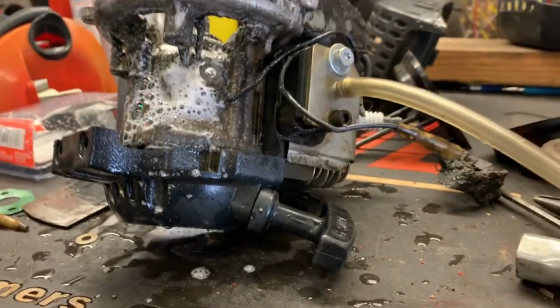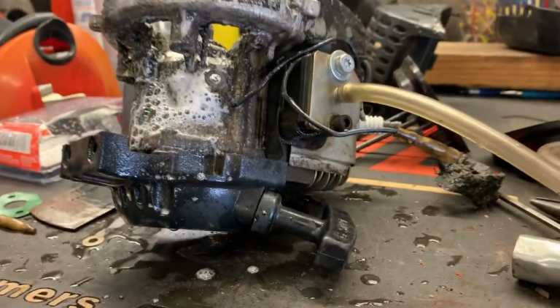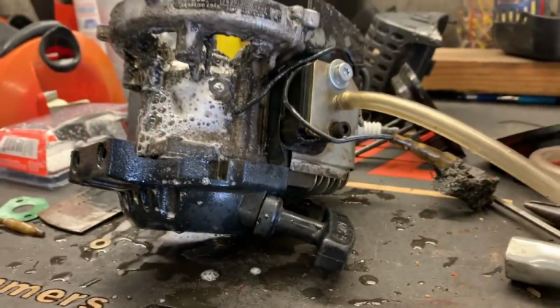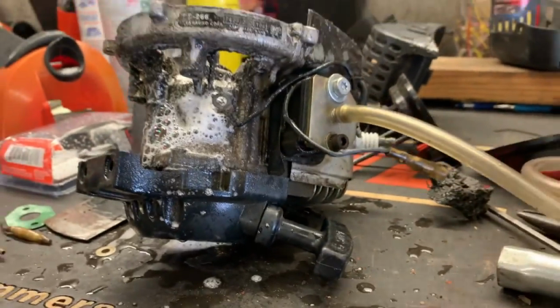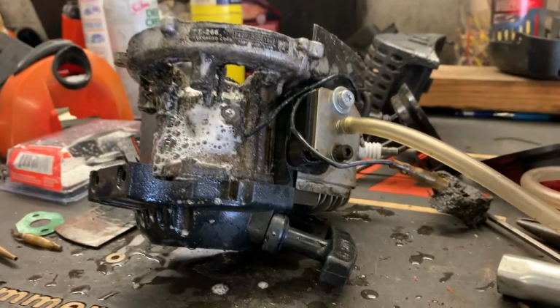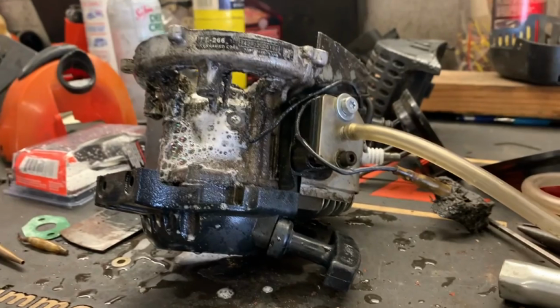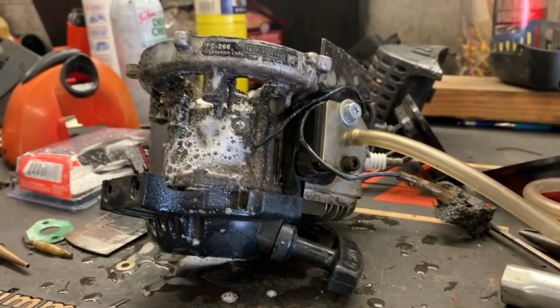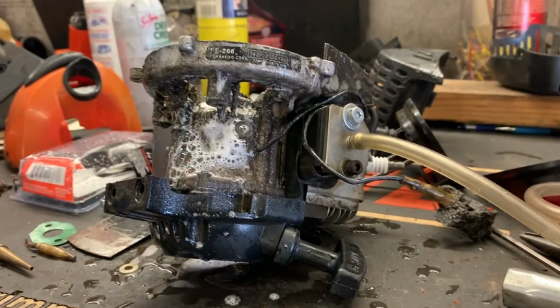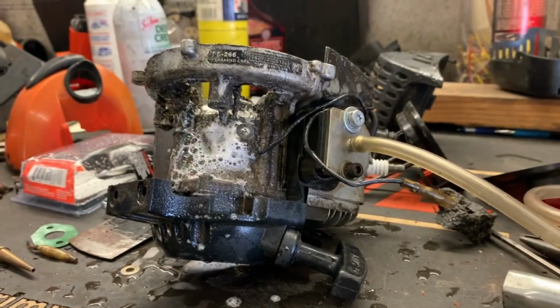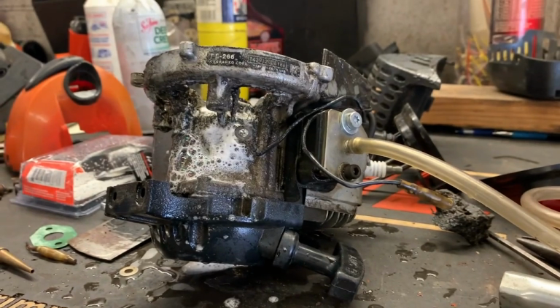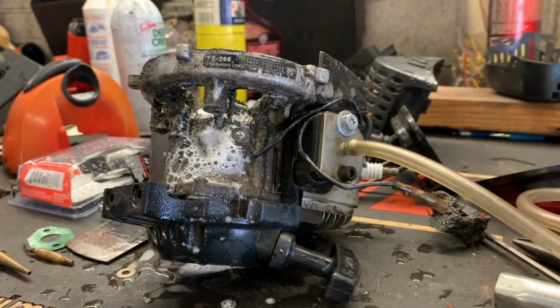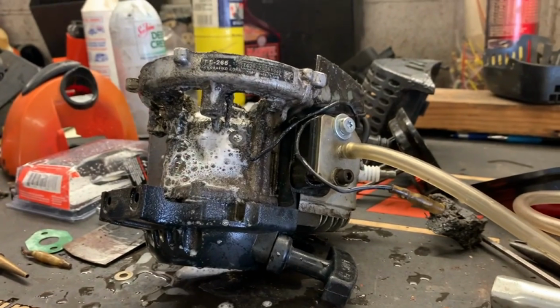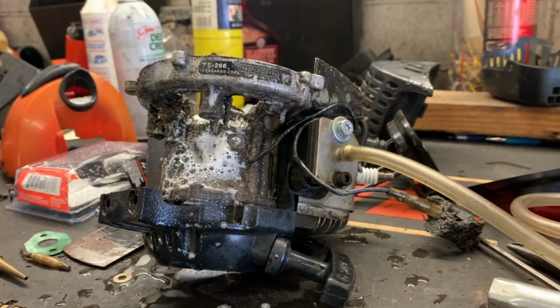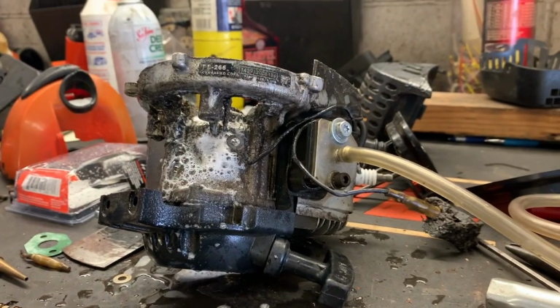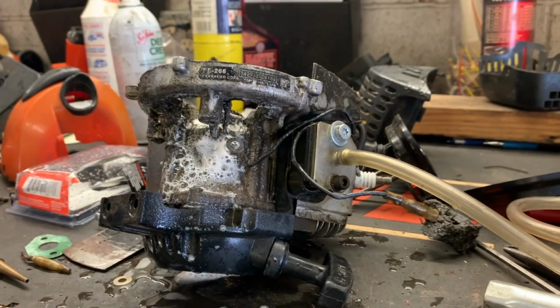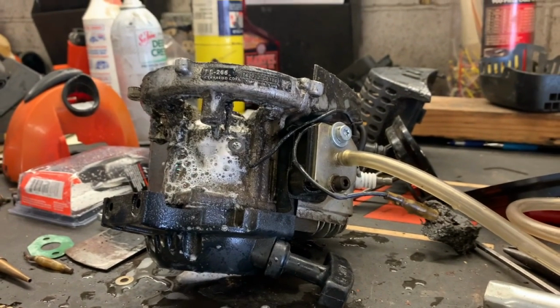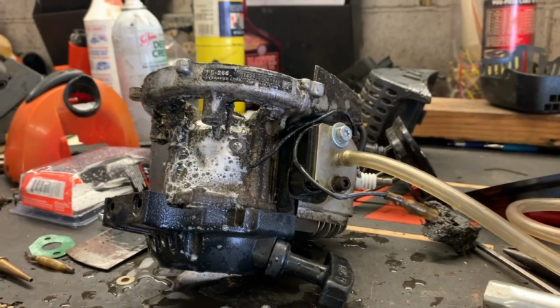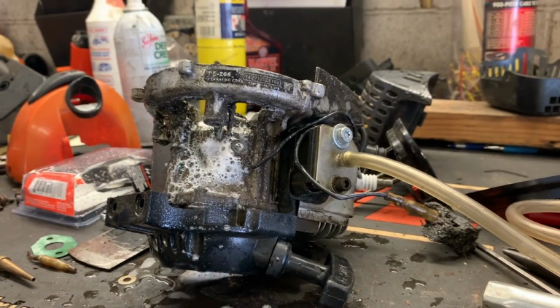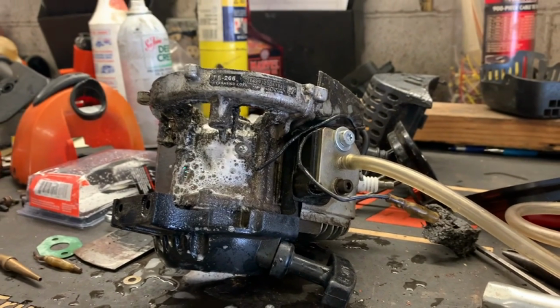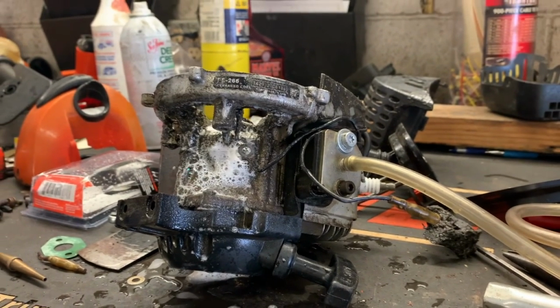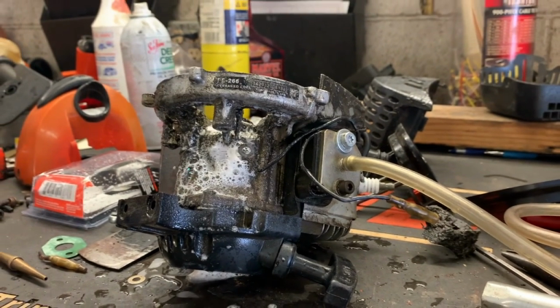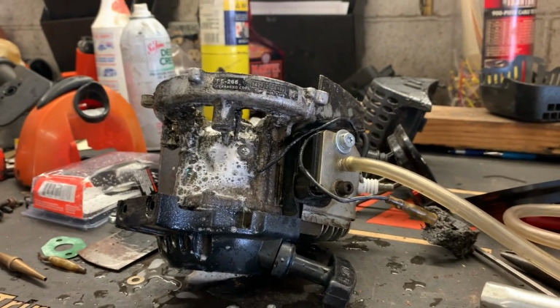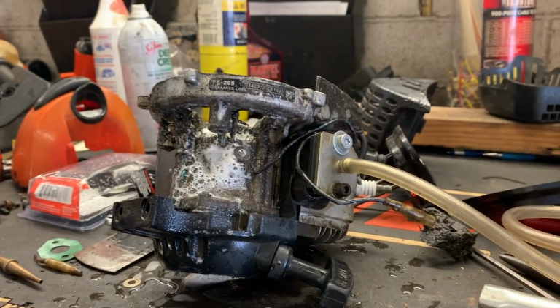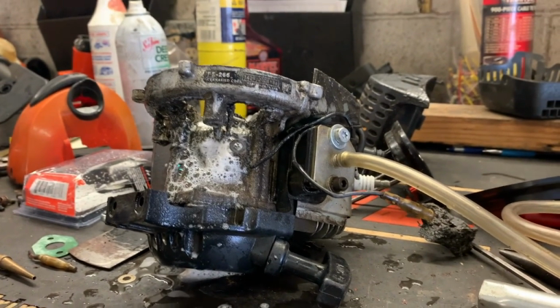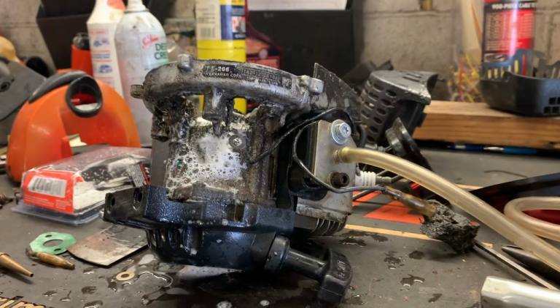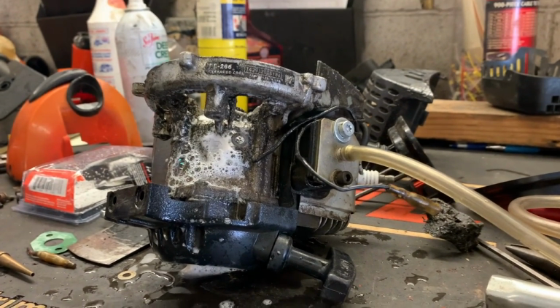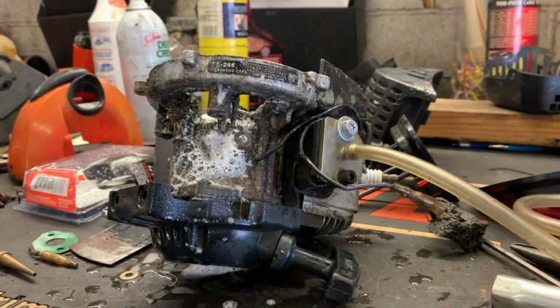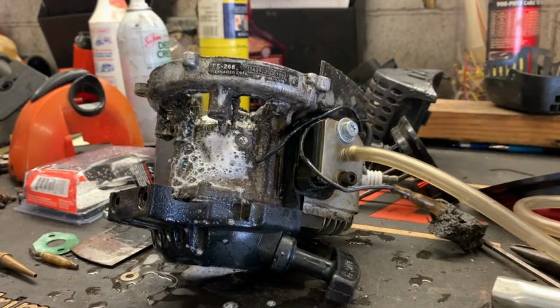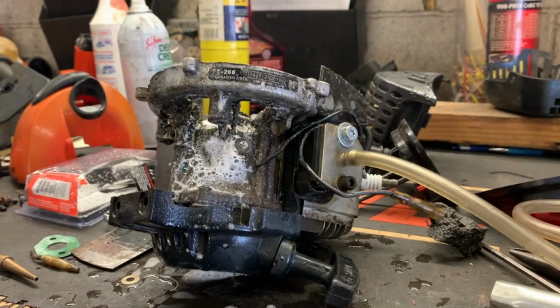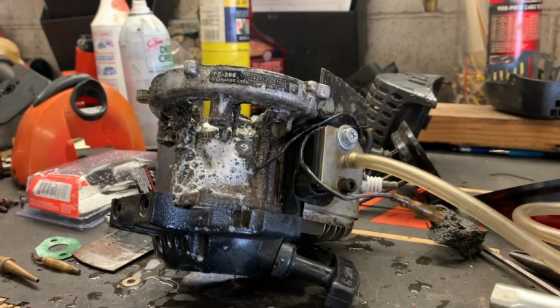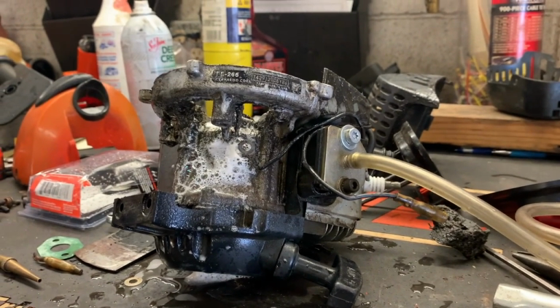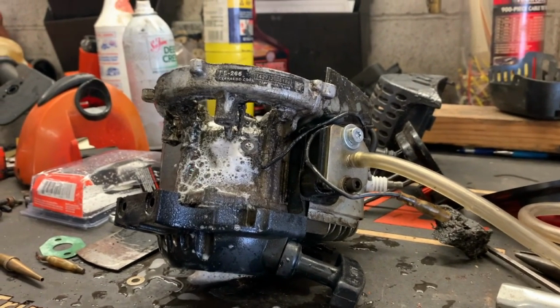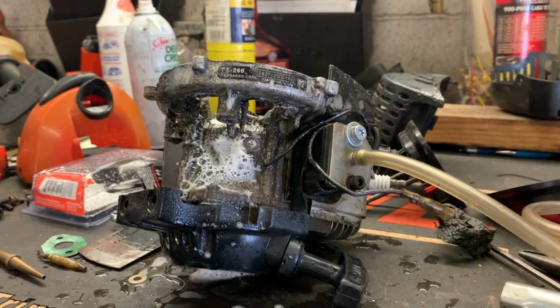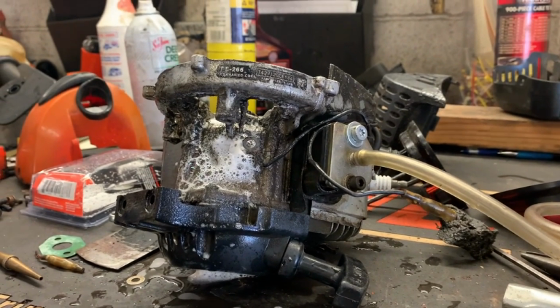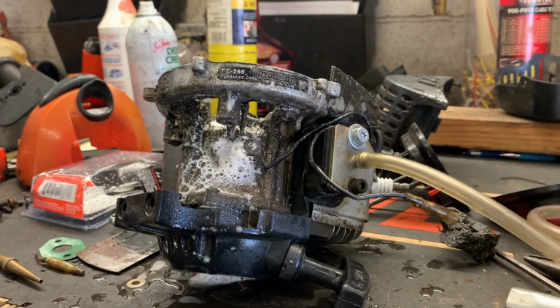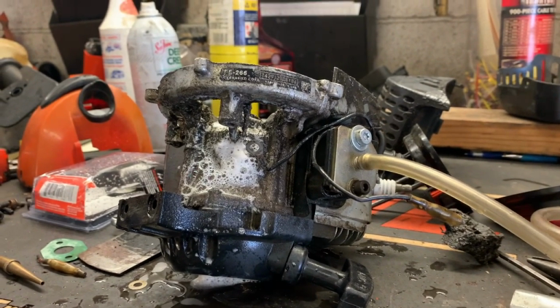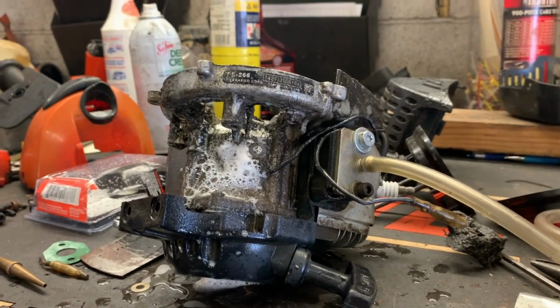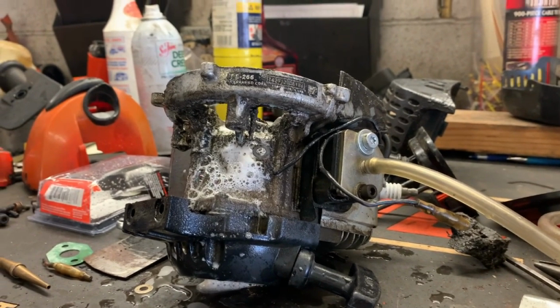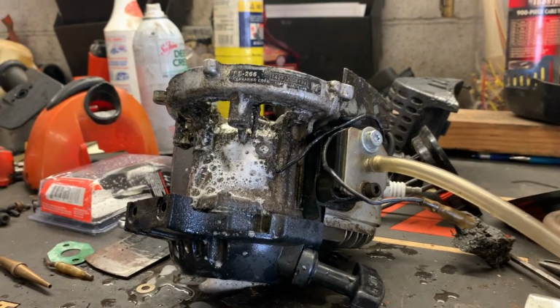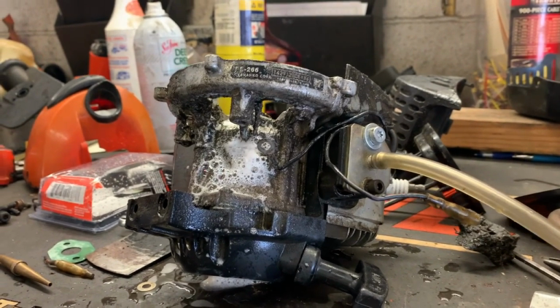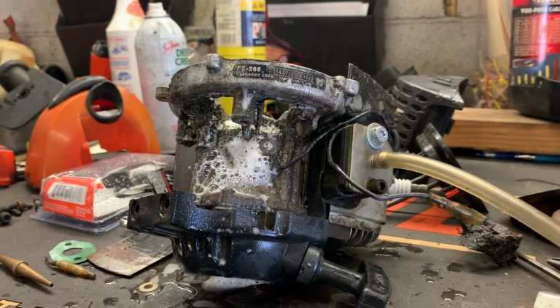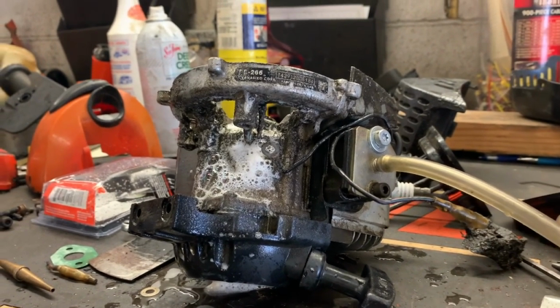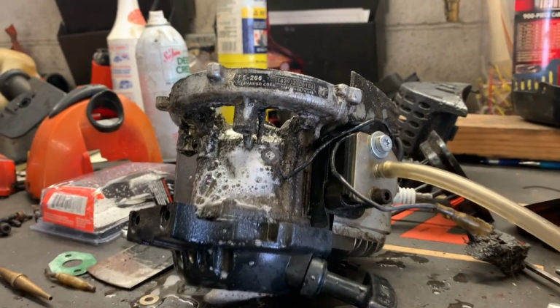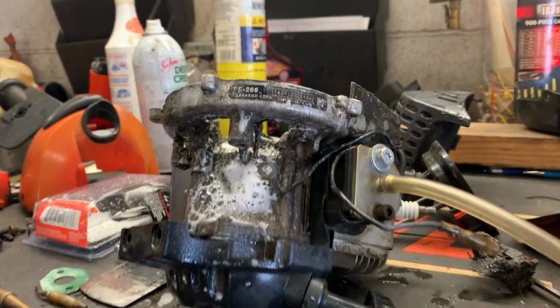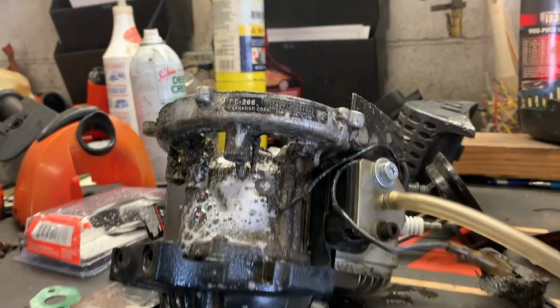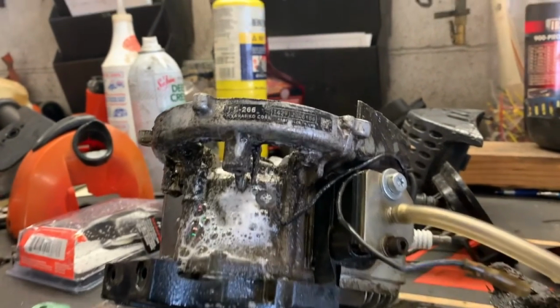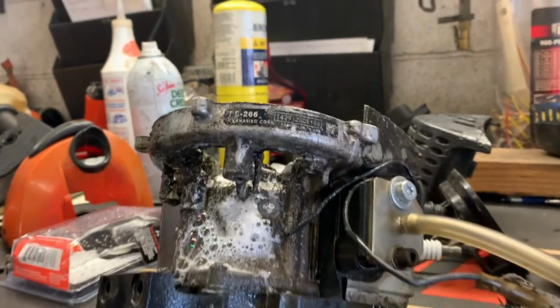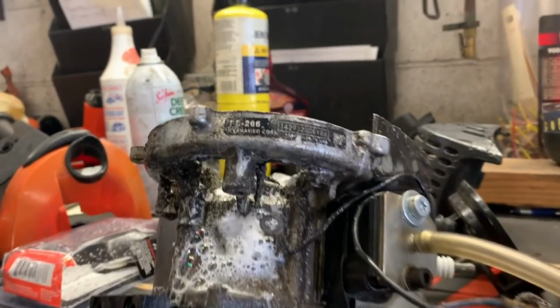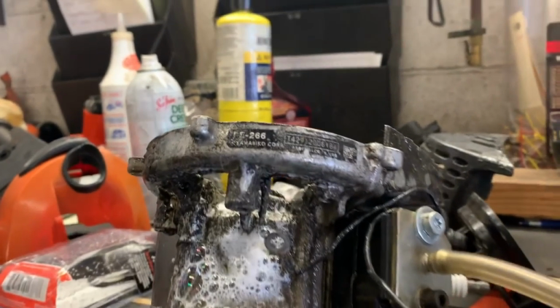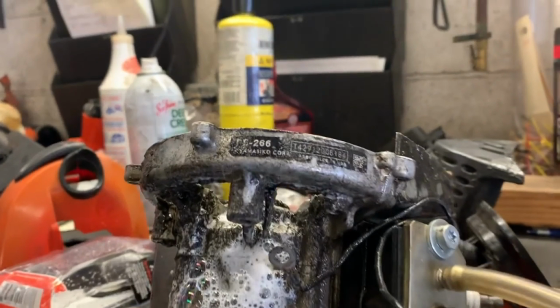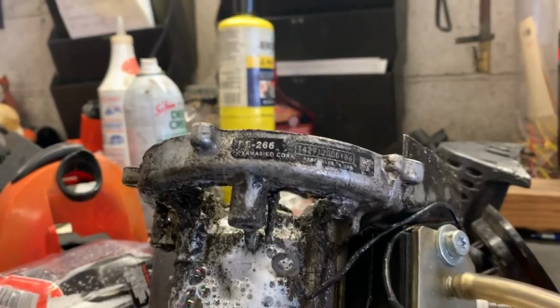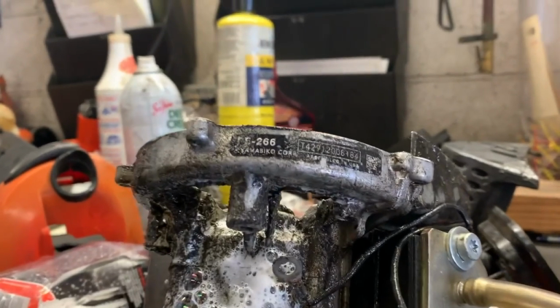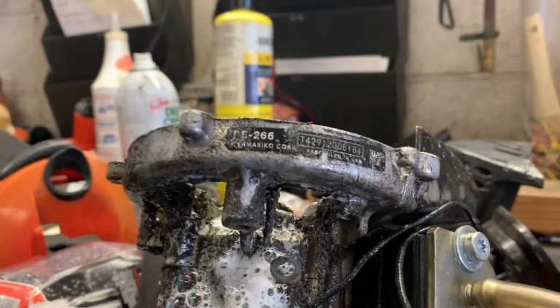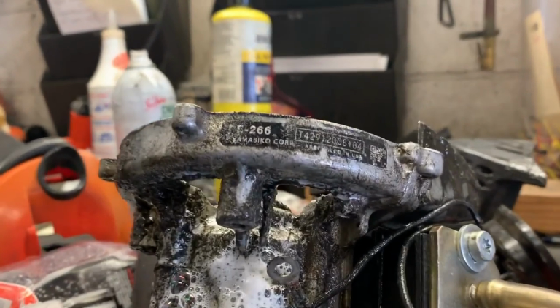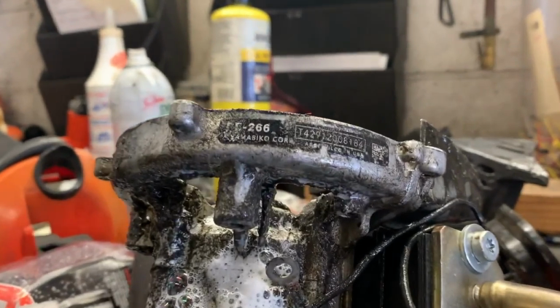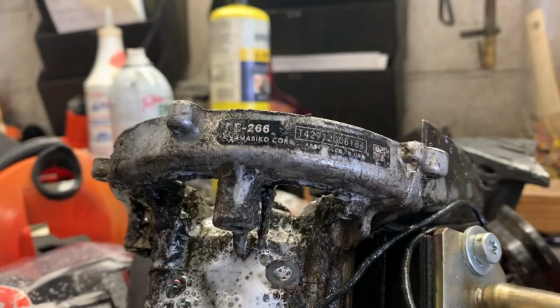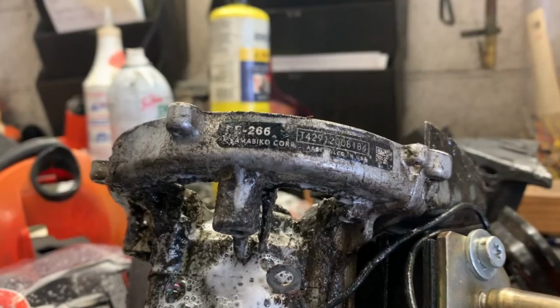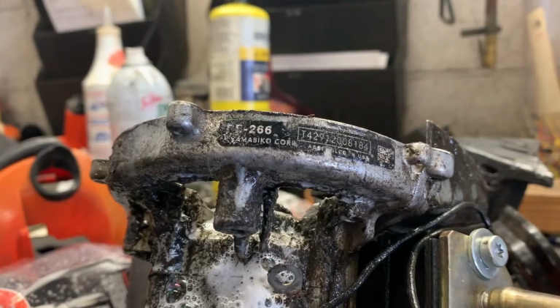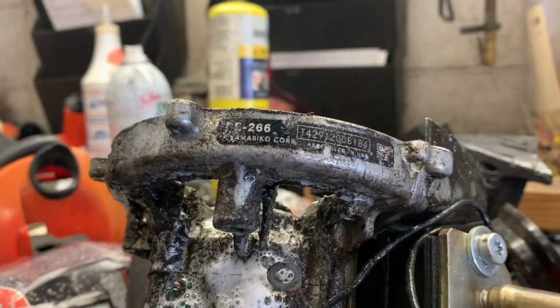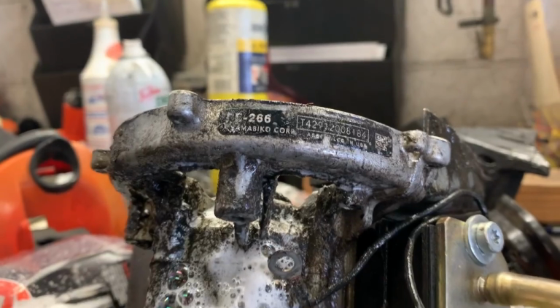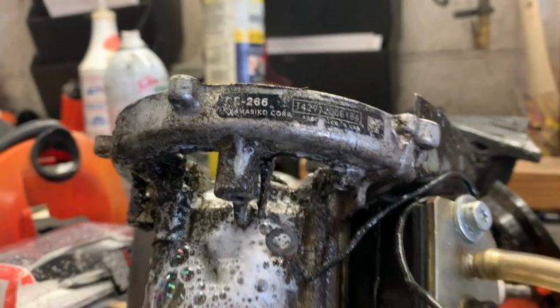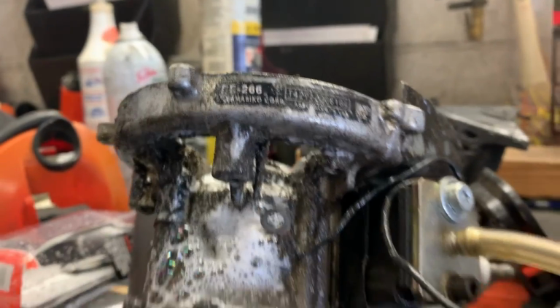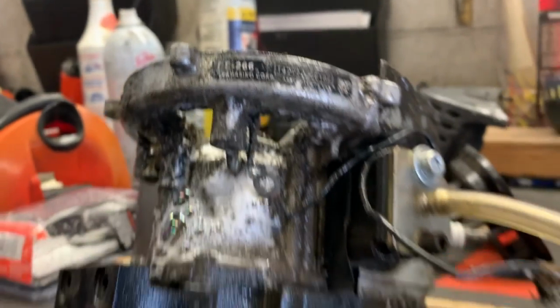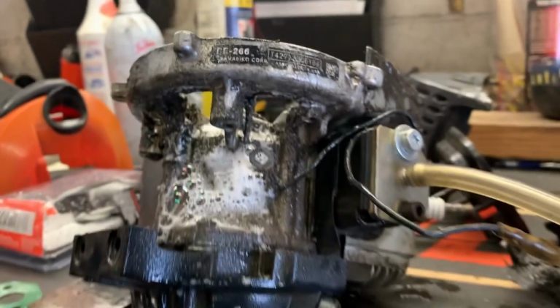The crankcase half gasket has failed on this PE 266.